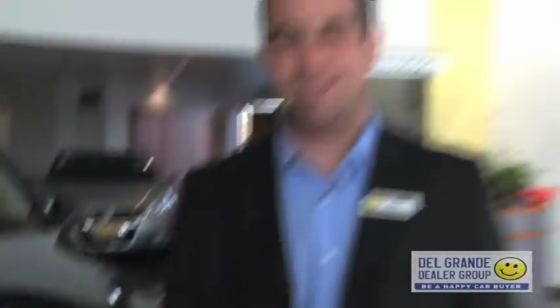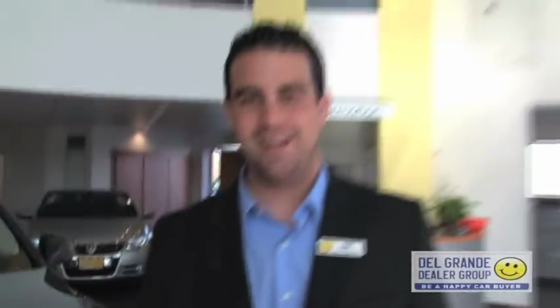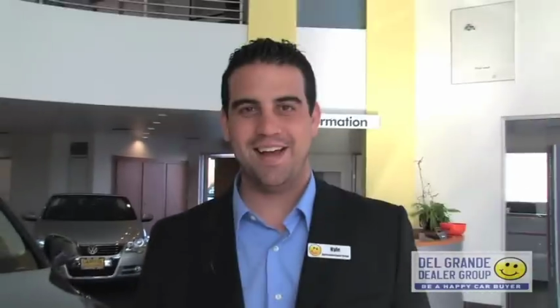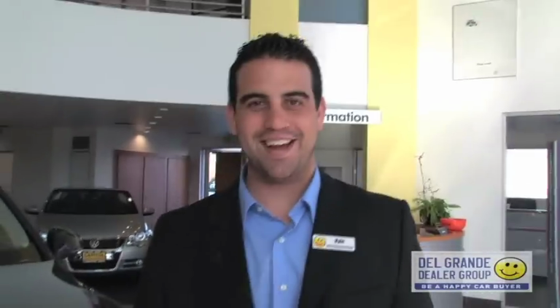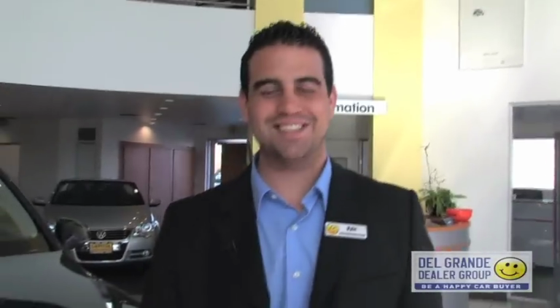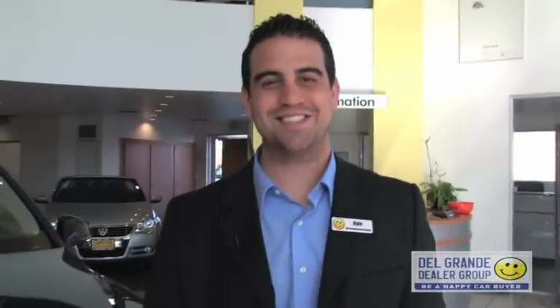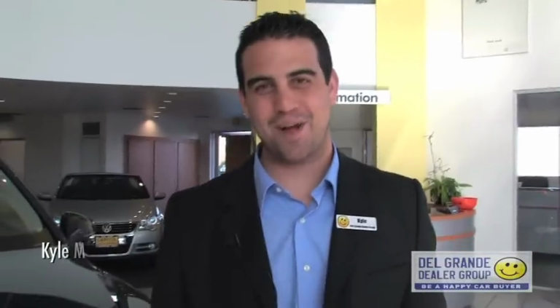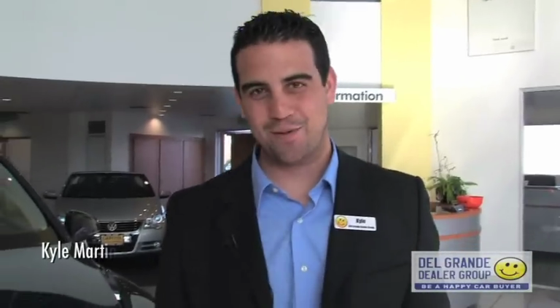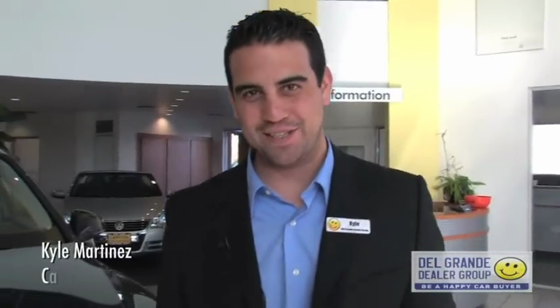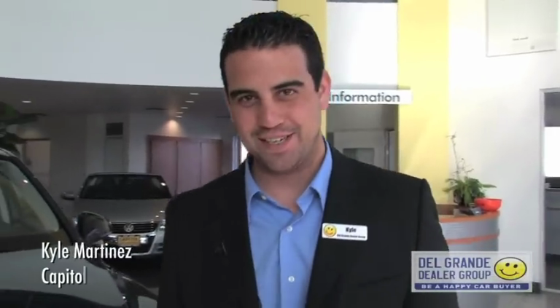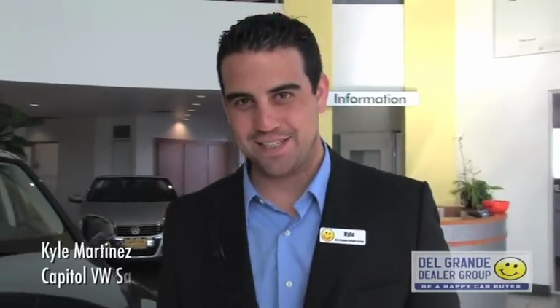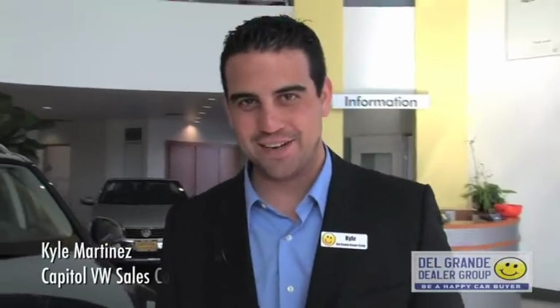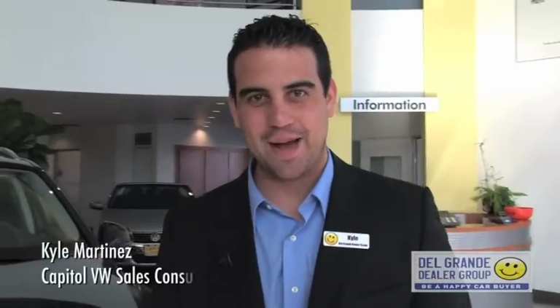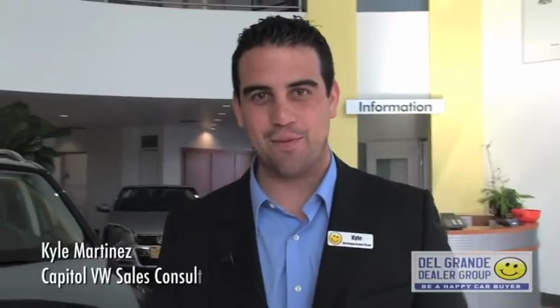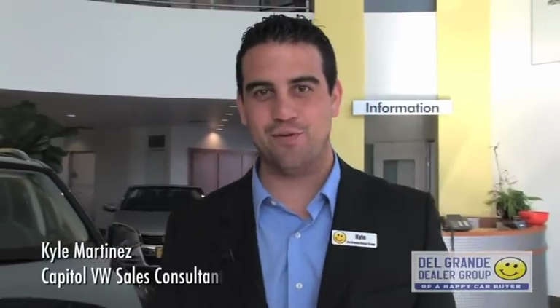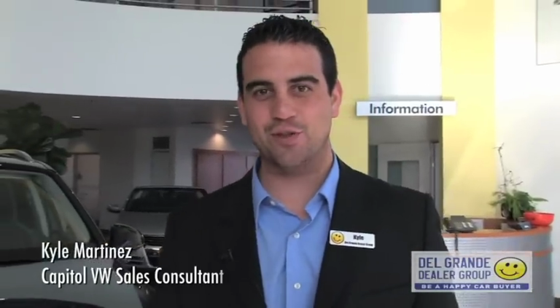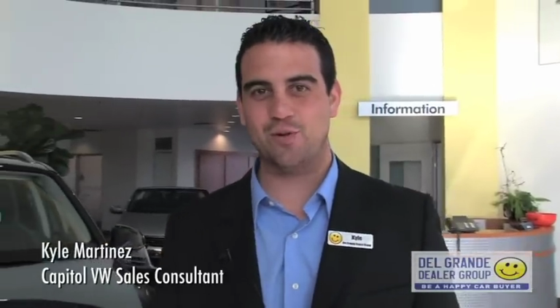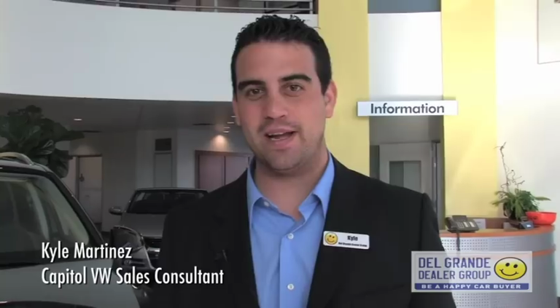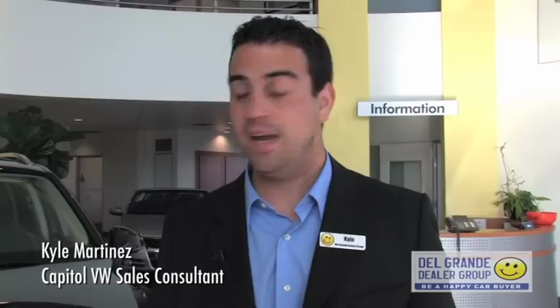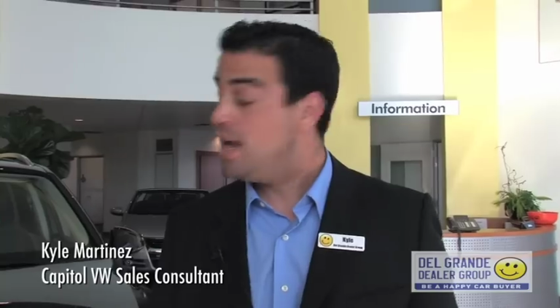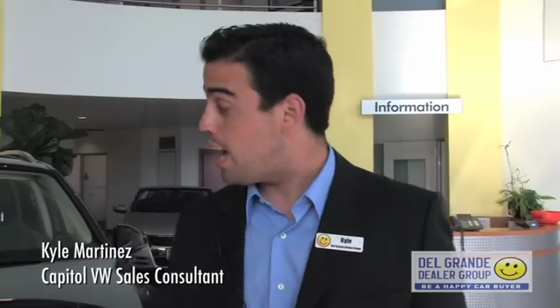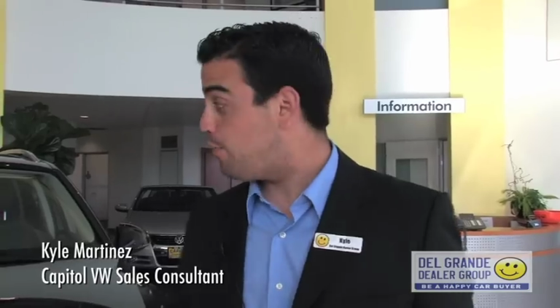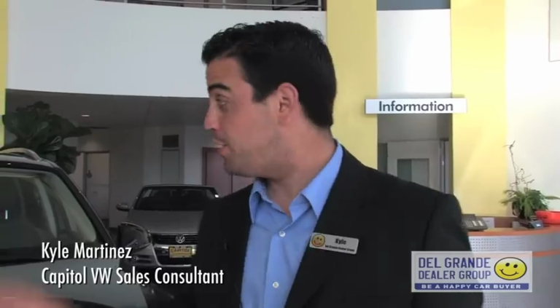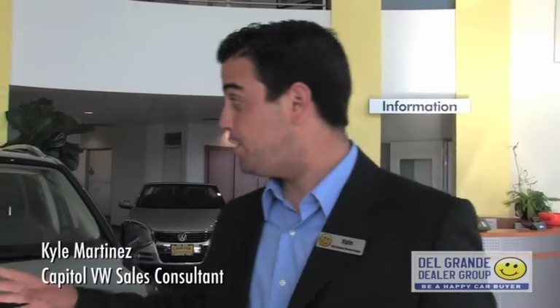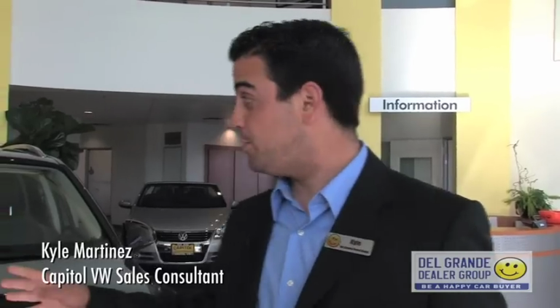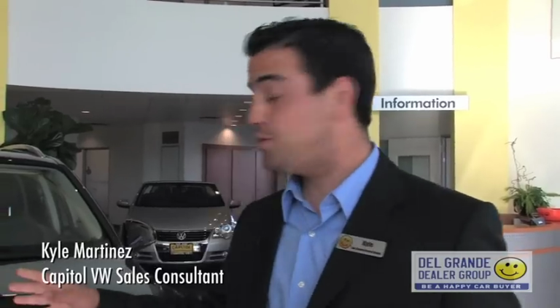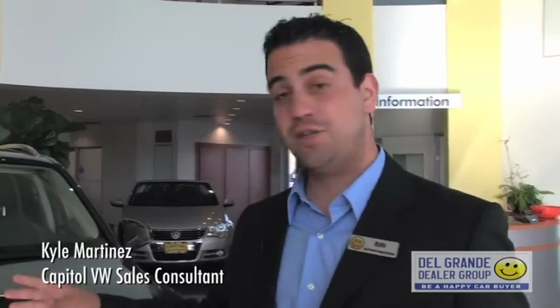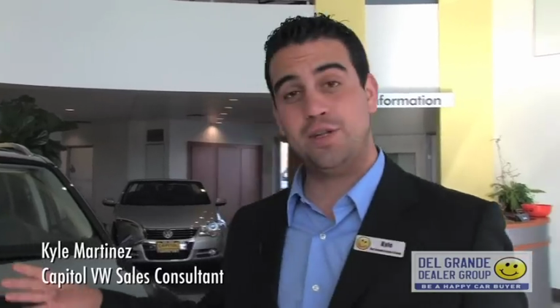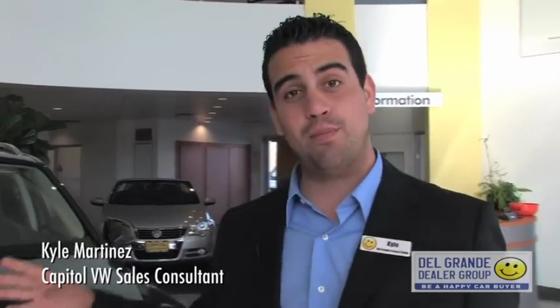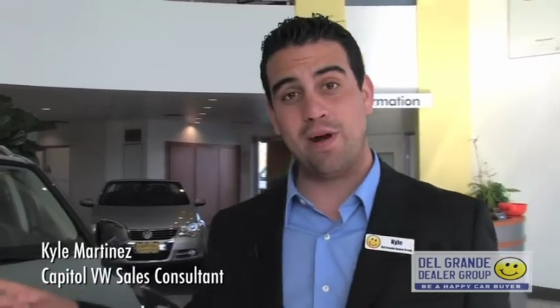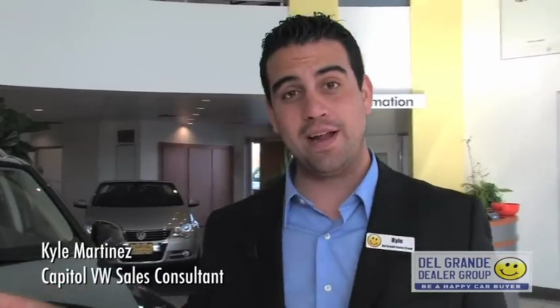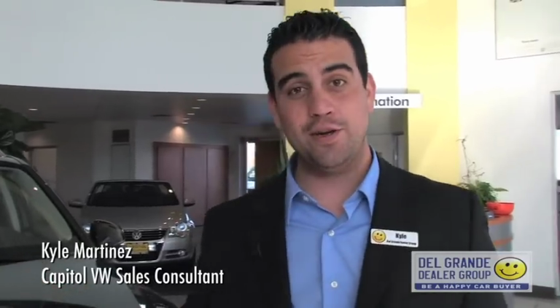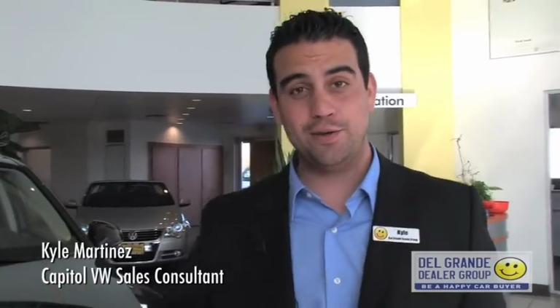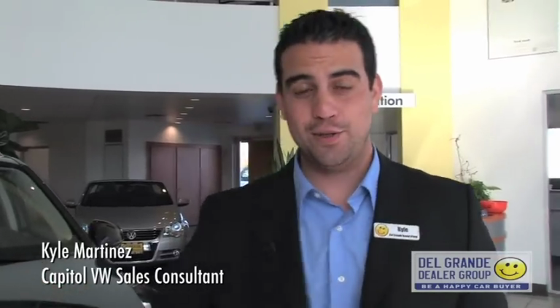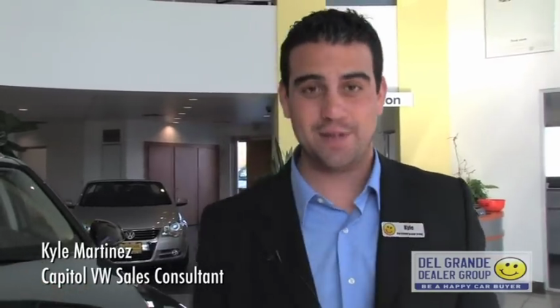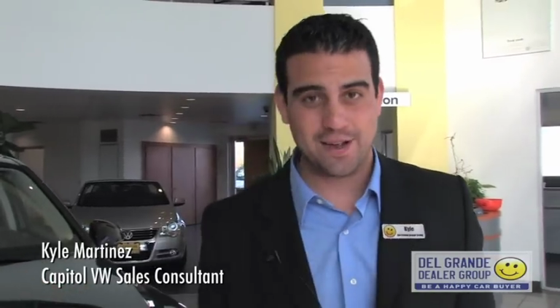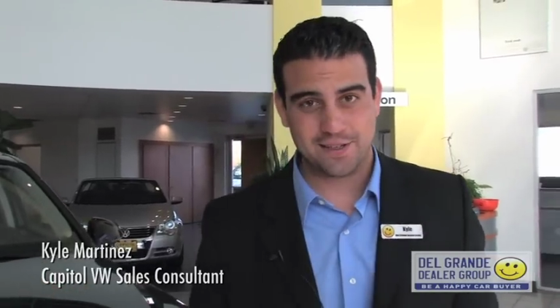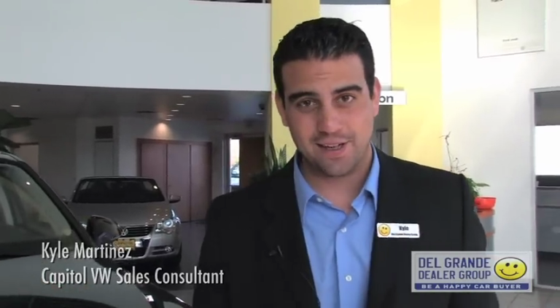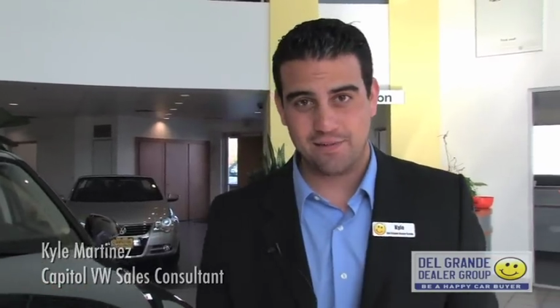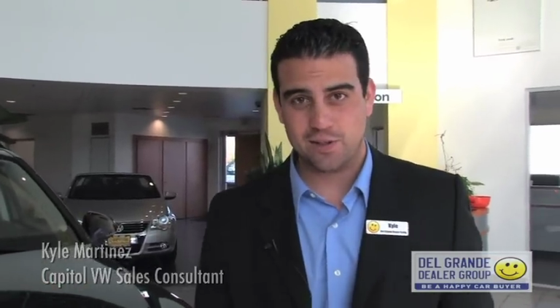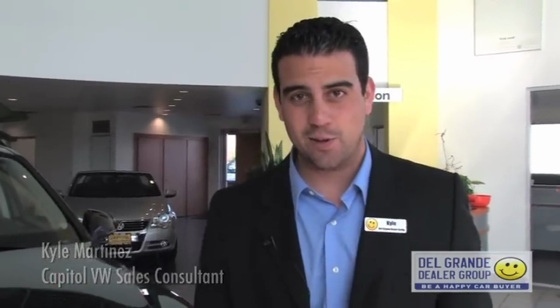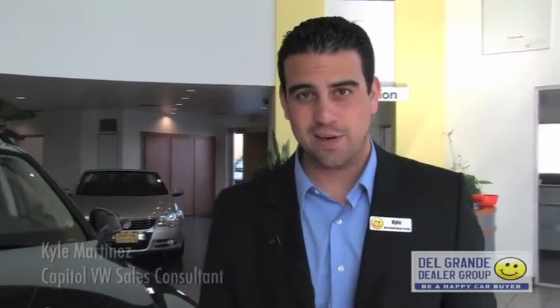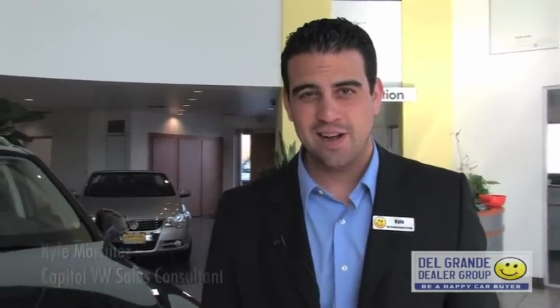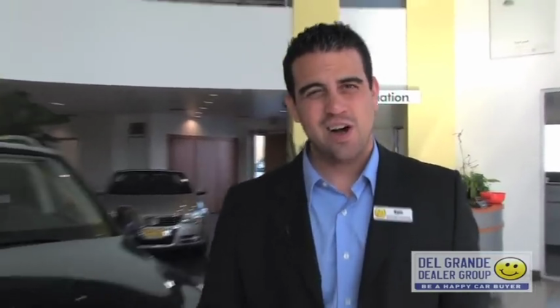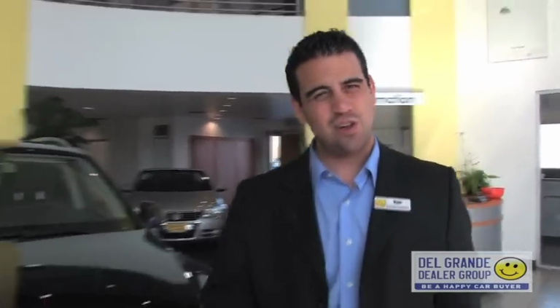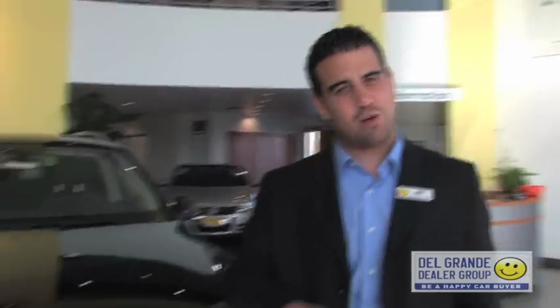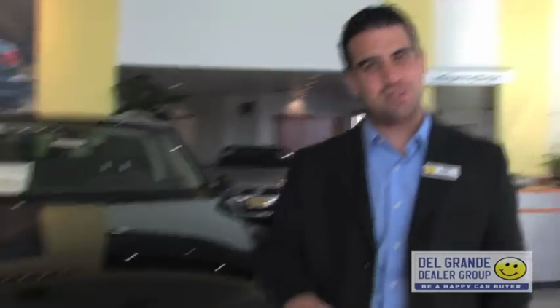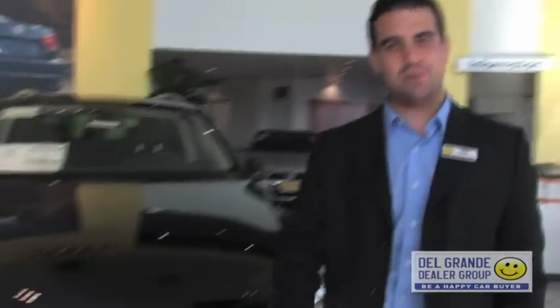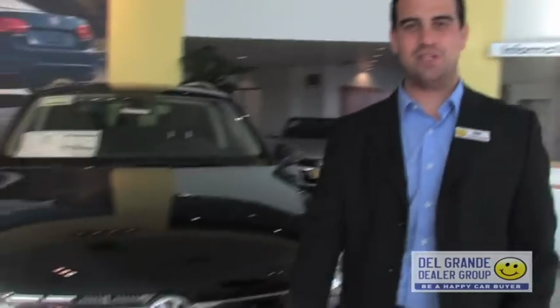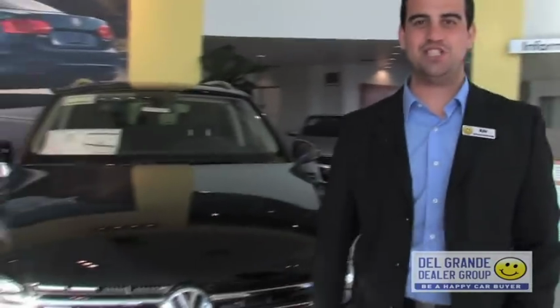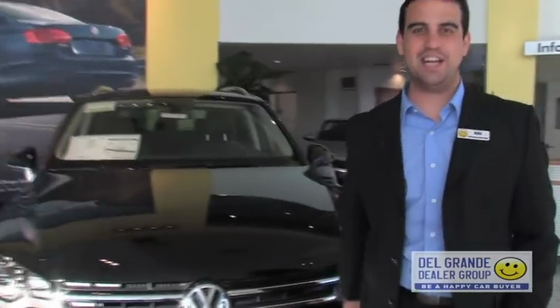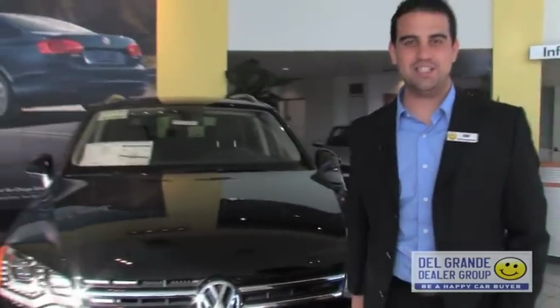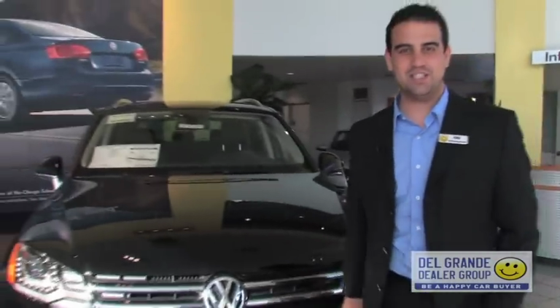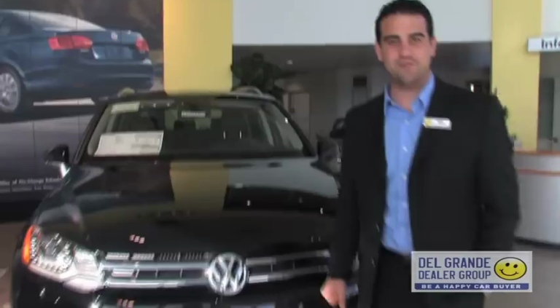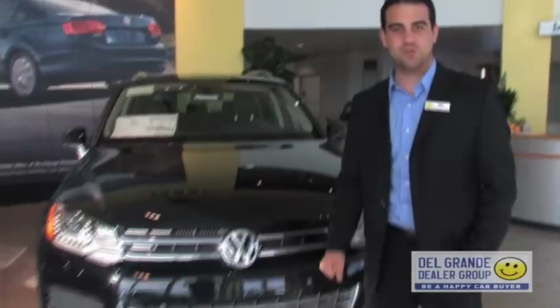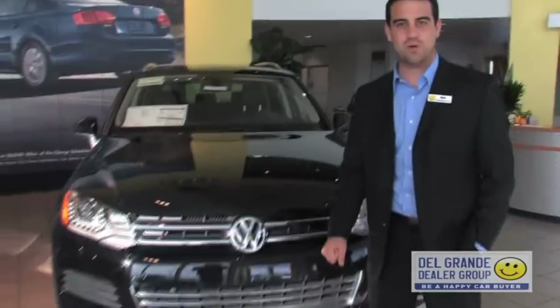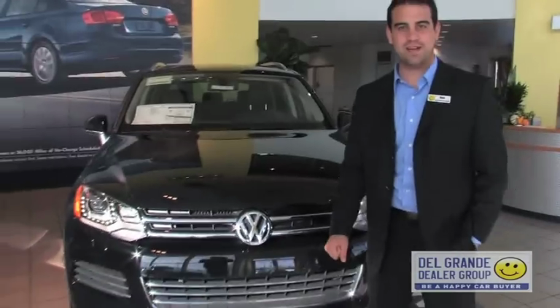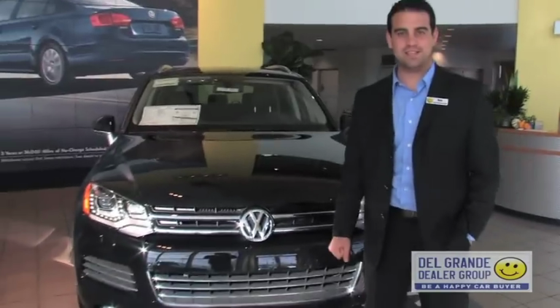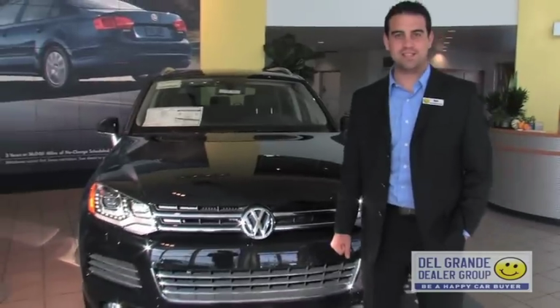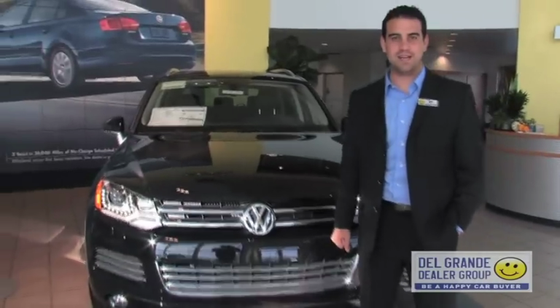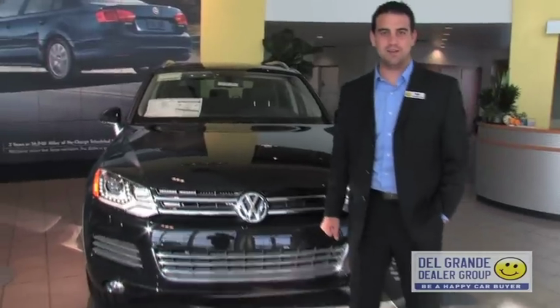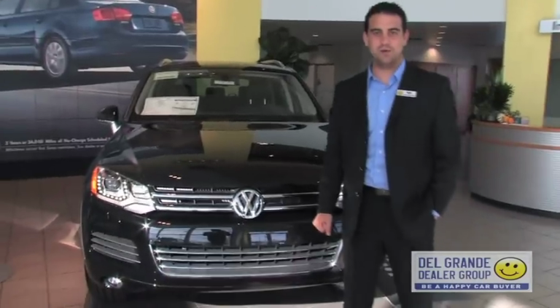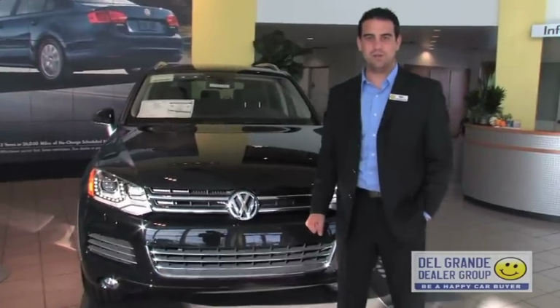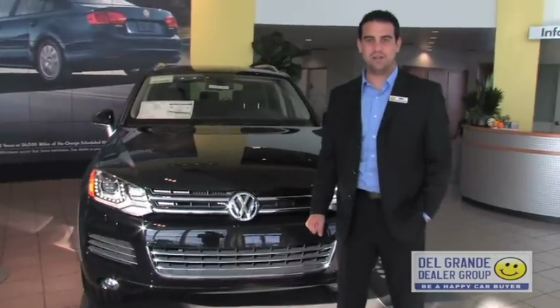Hey guys, it's Kyle Martinez here at Capital Volkswagen. I wanted to introduce you to the brand-new 2011 Touring along with some of the changes that Volkswagen decided to do with it.